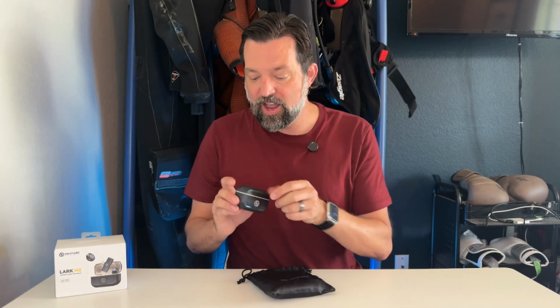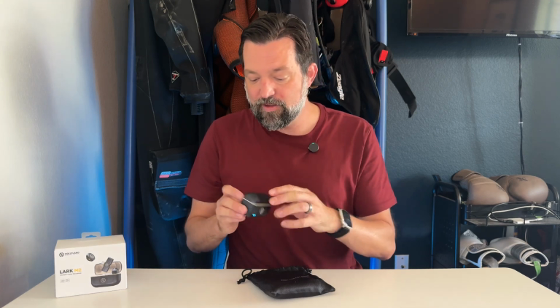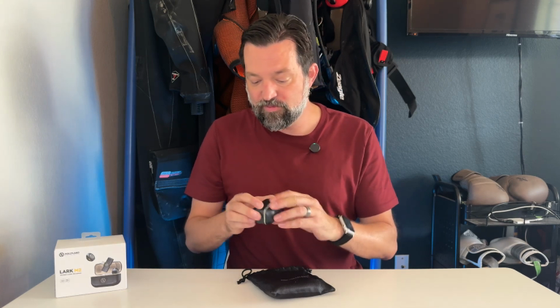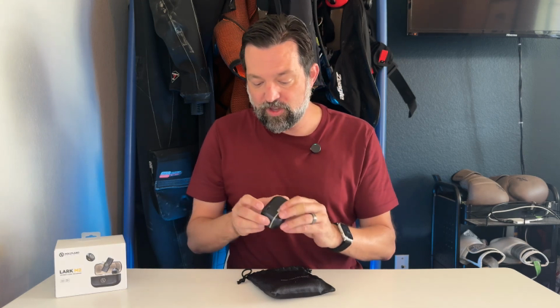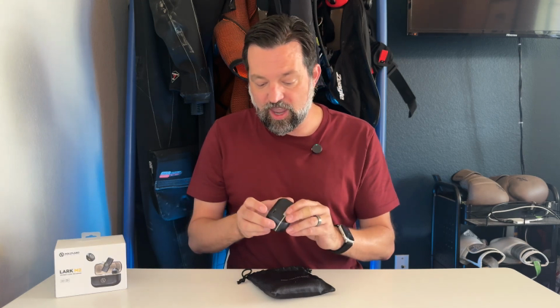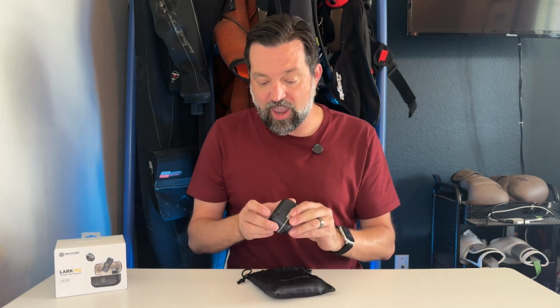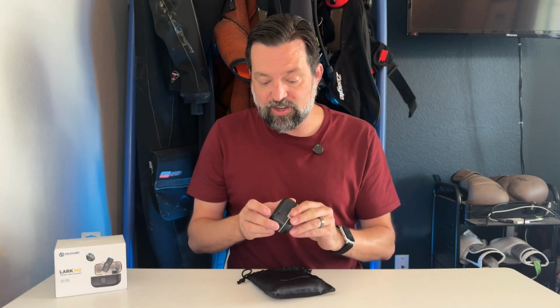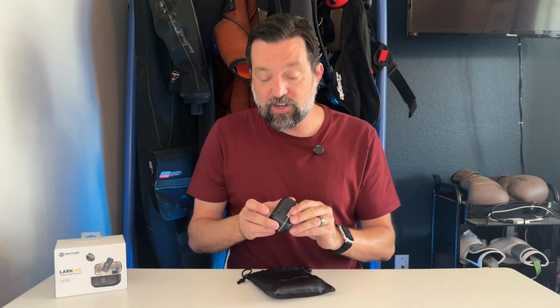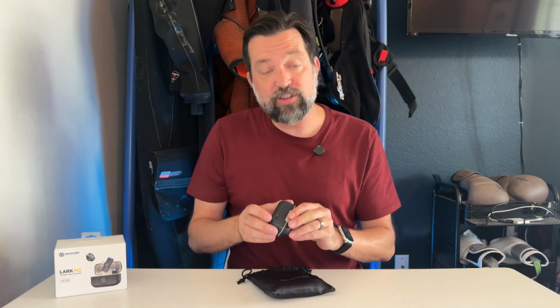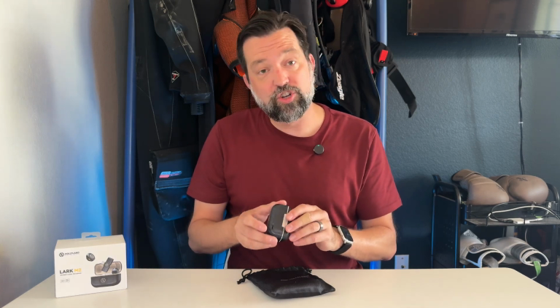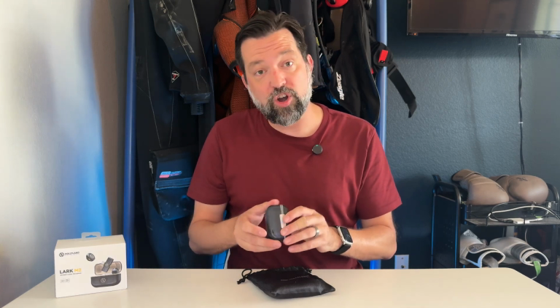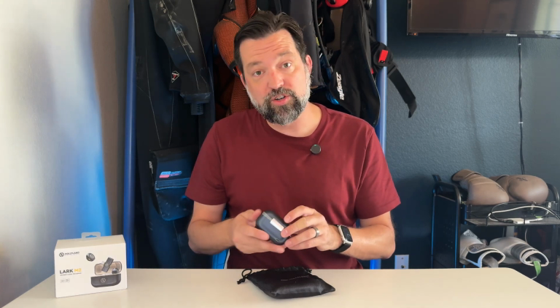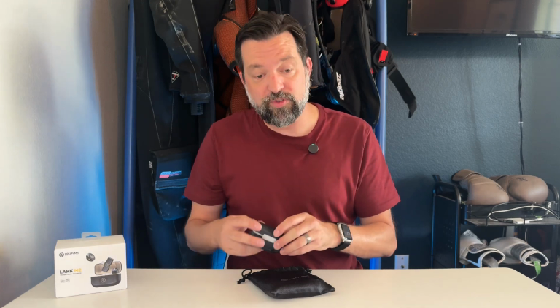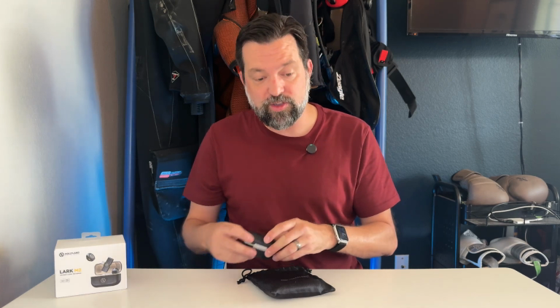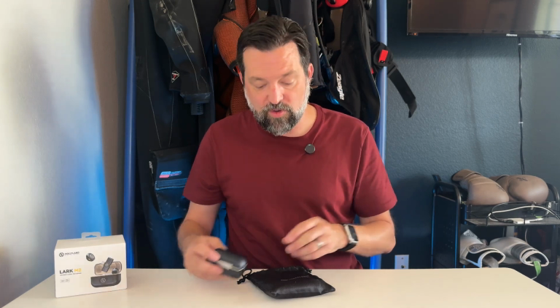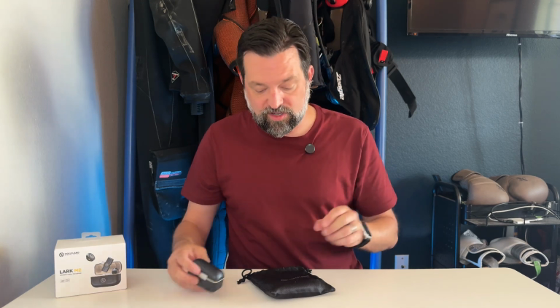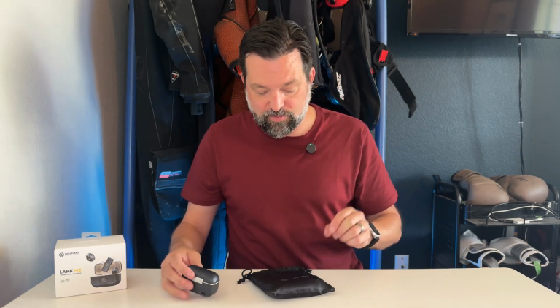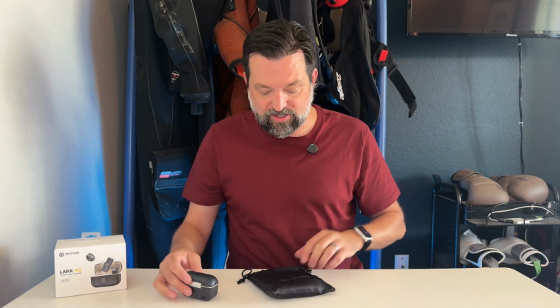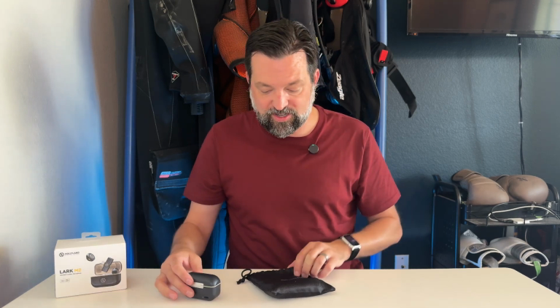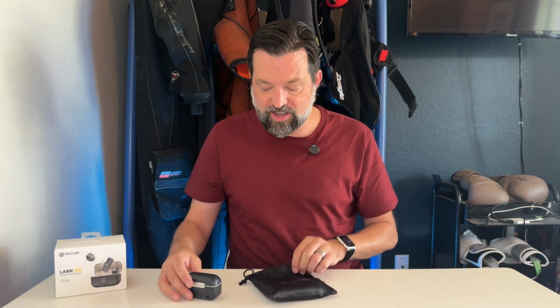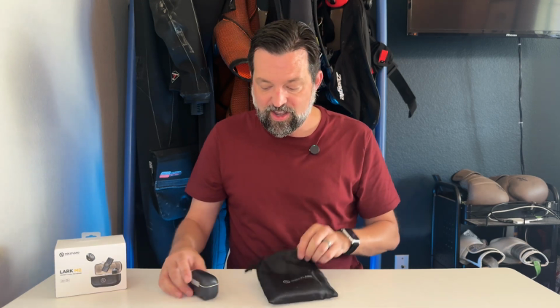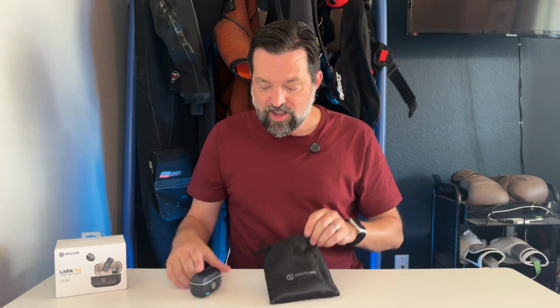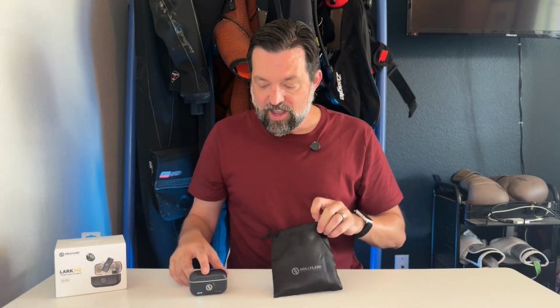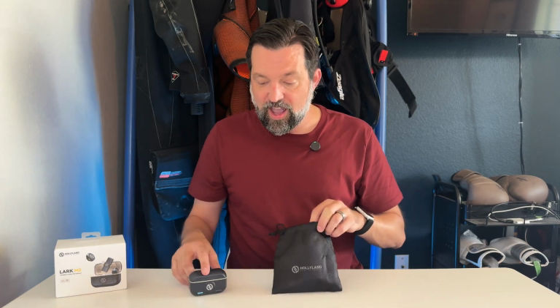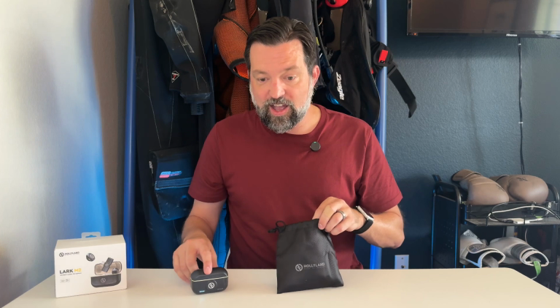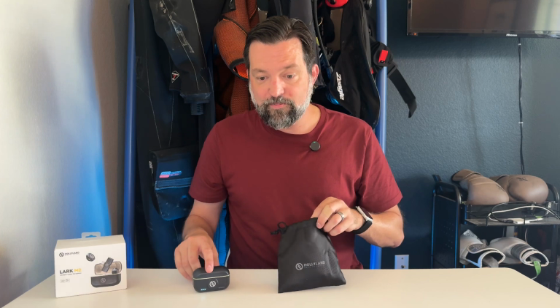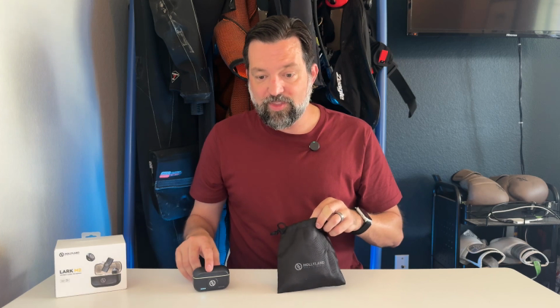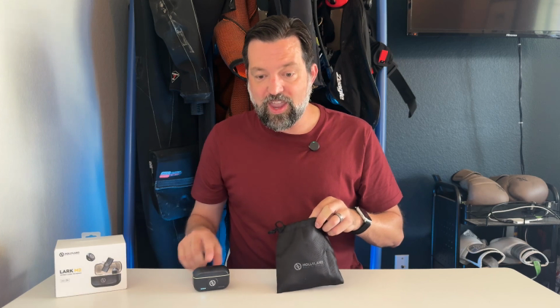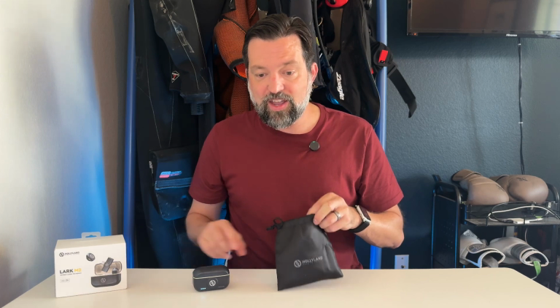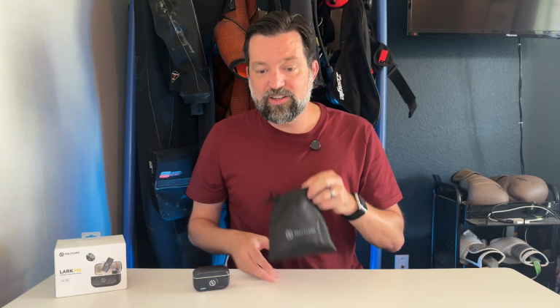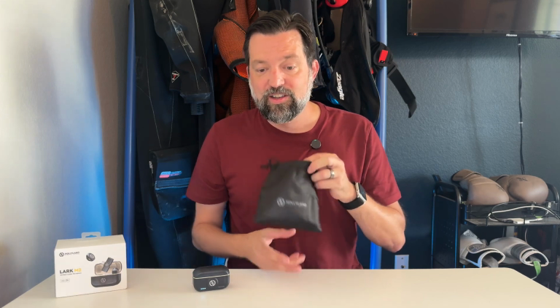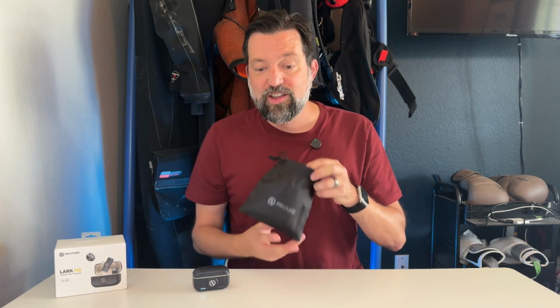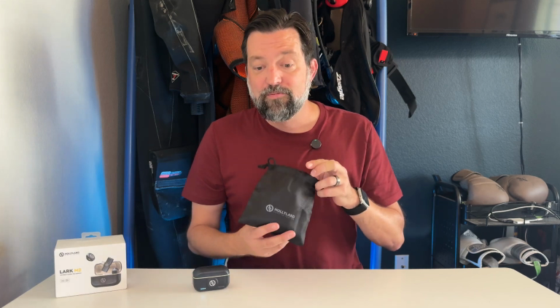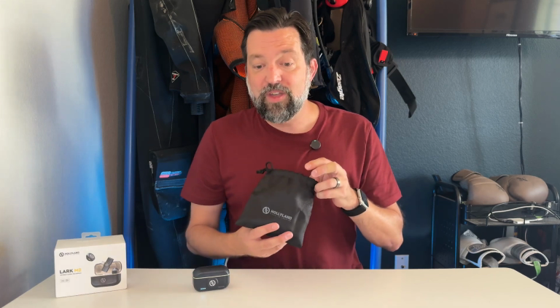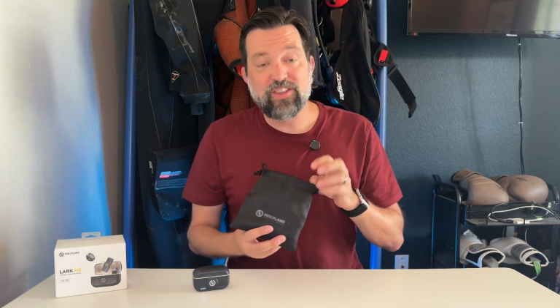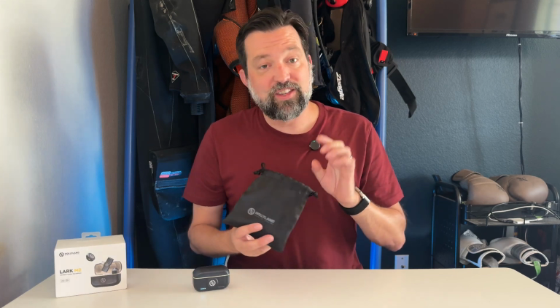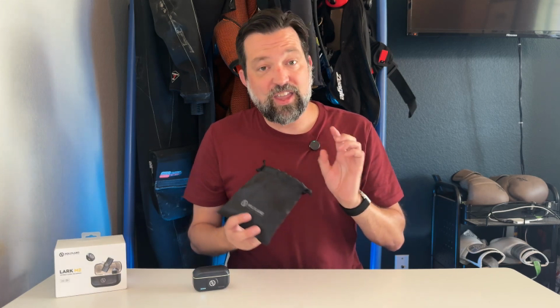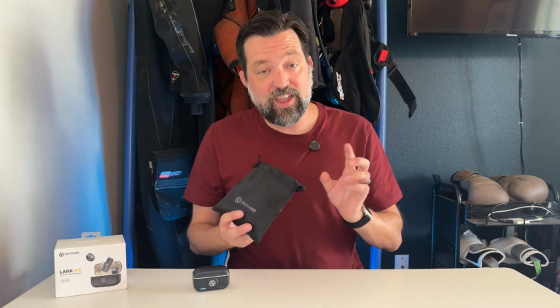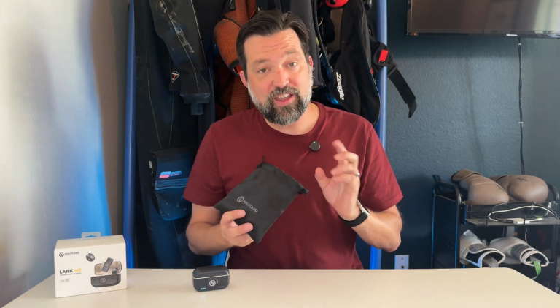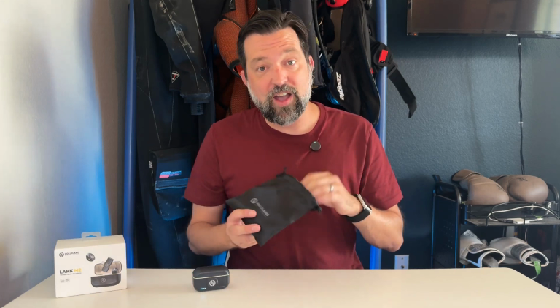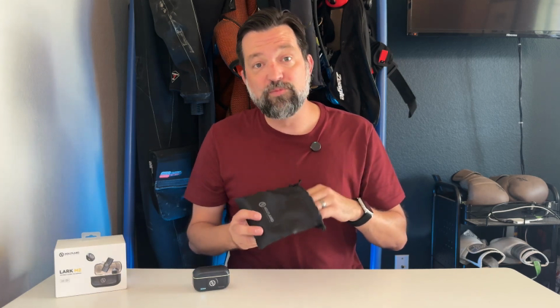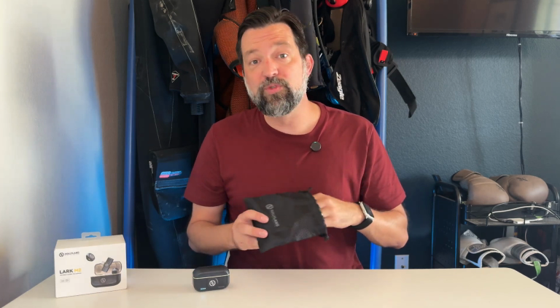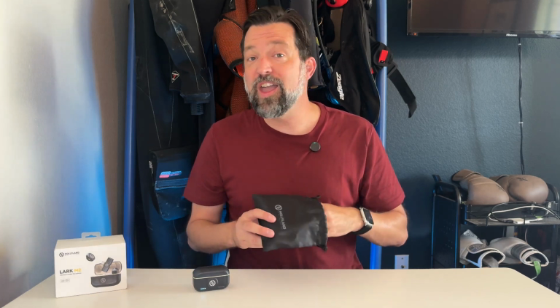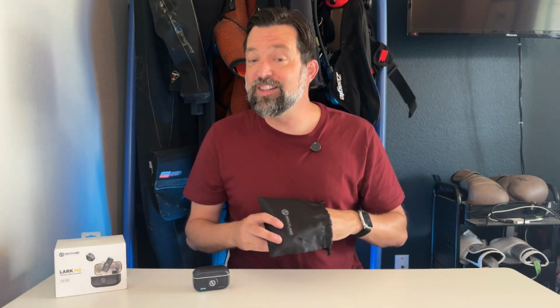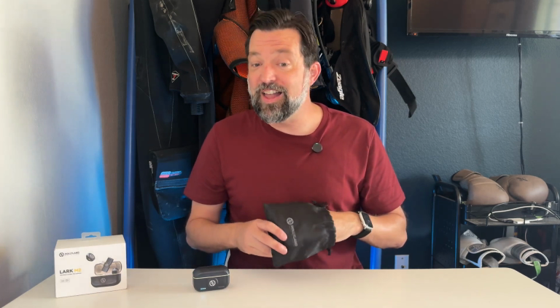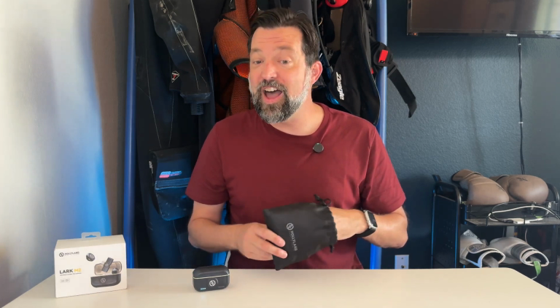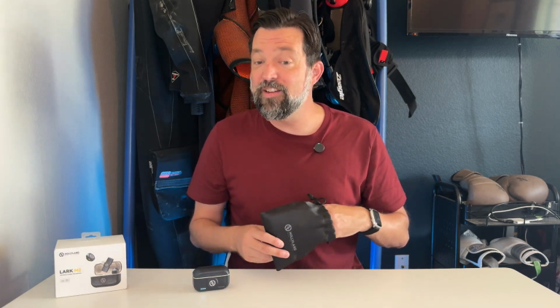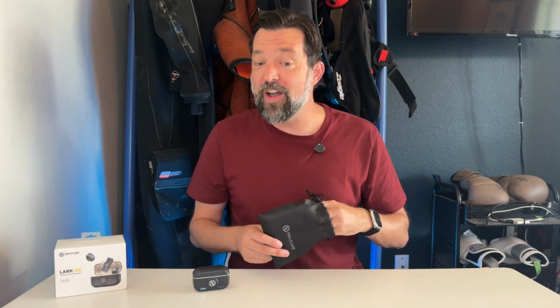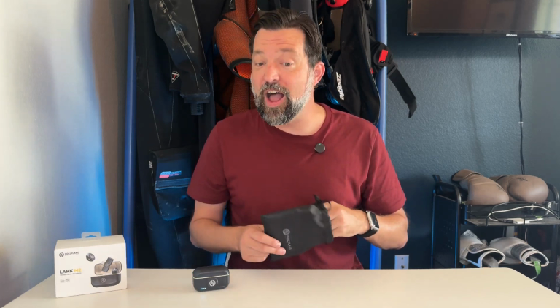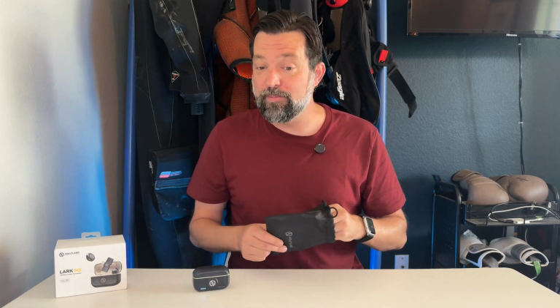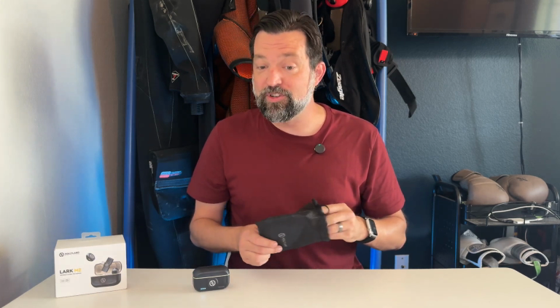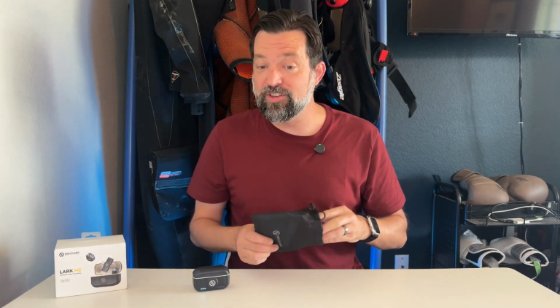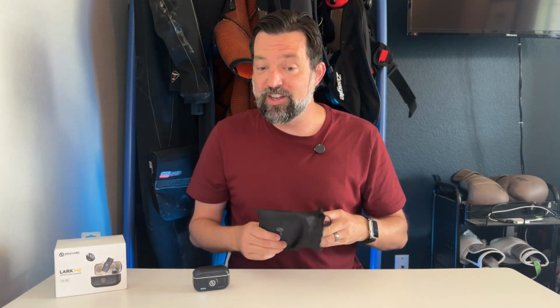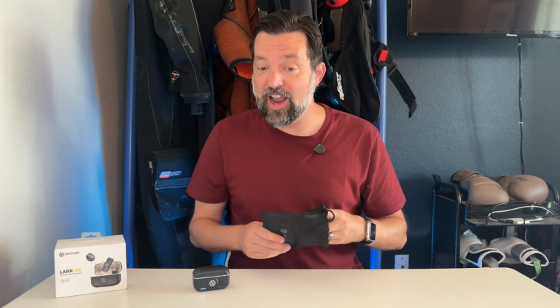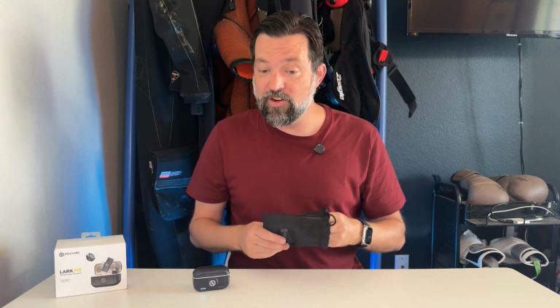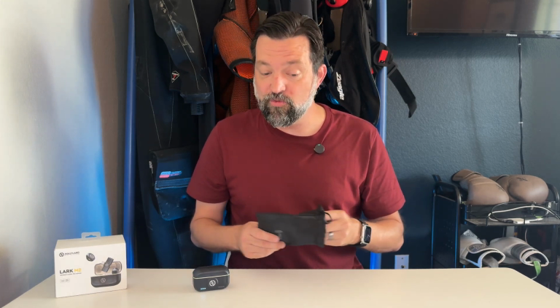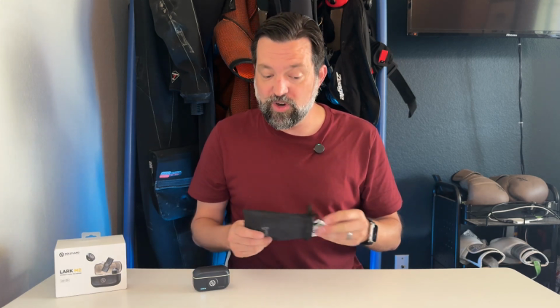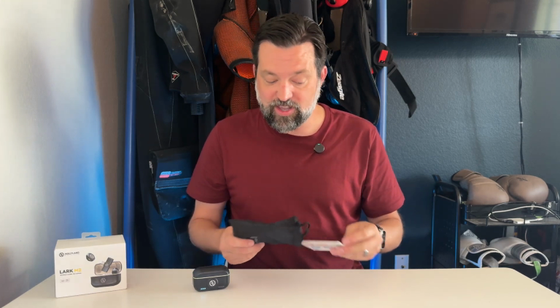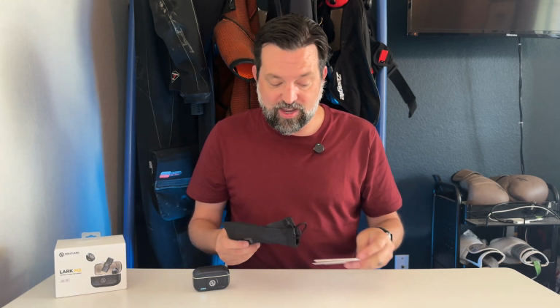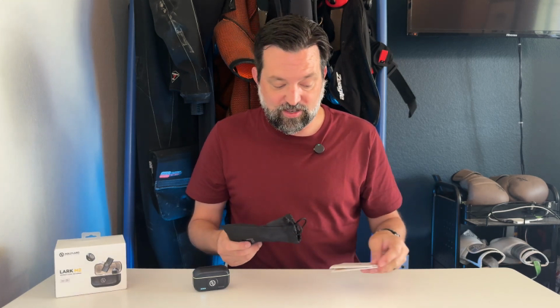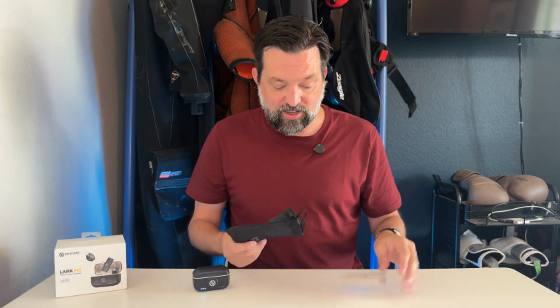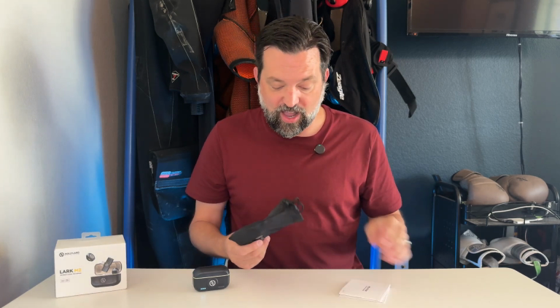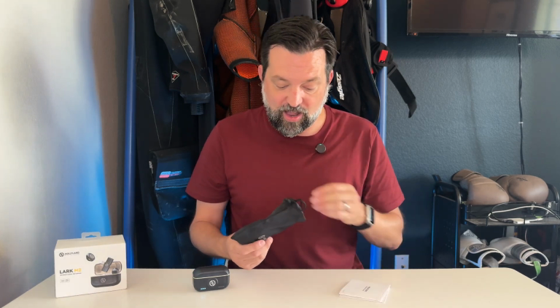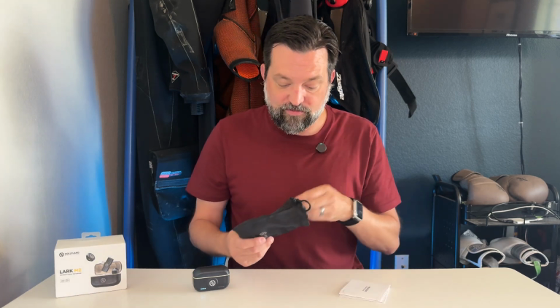The case does charge with USB-C, and man, this thing comes with a lot of options that I really love.